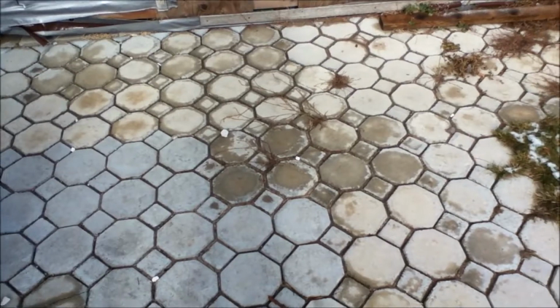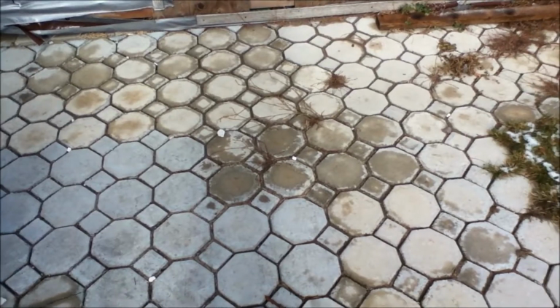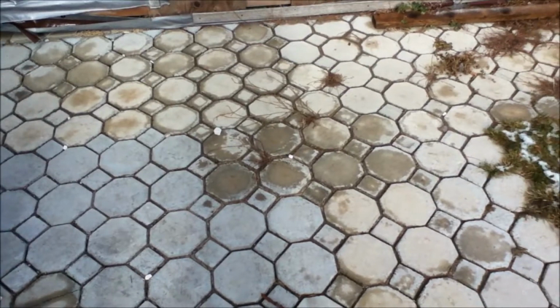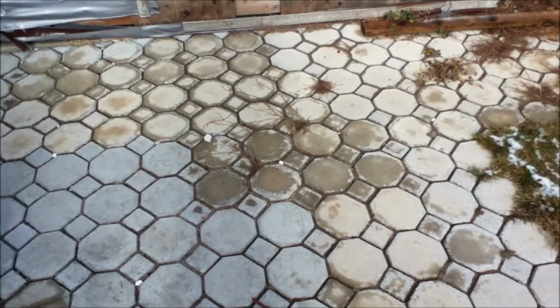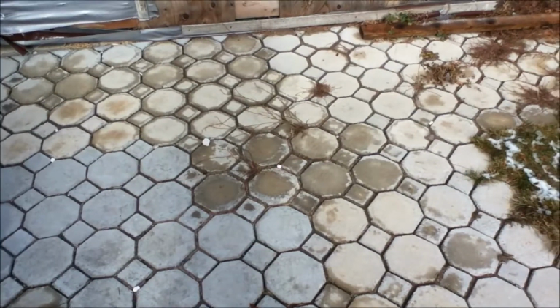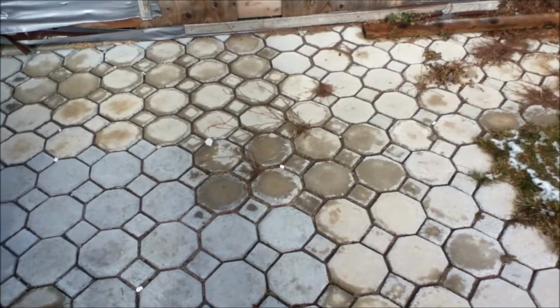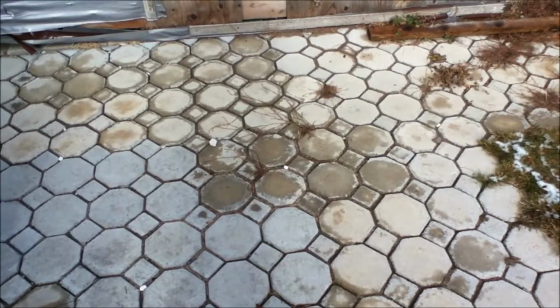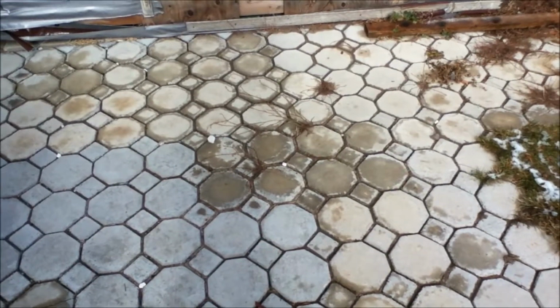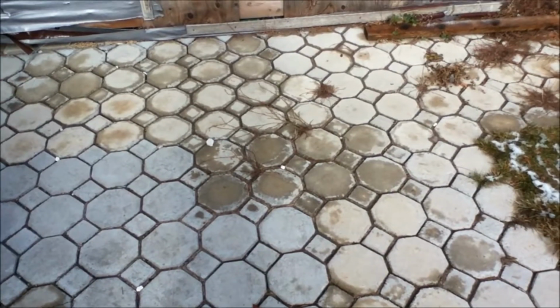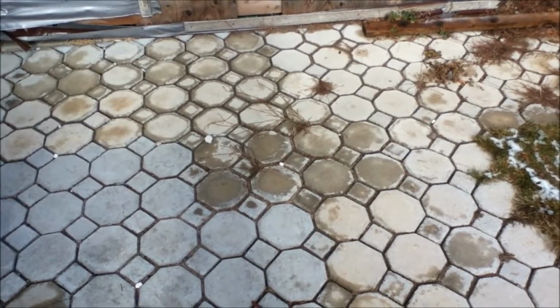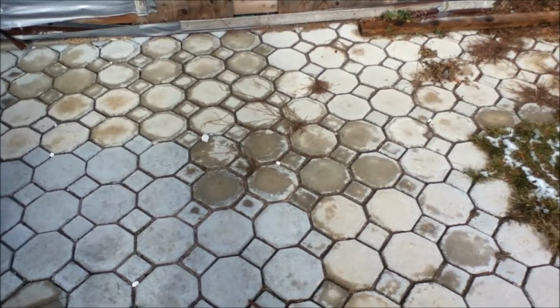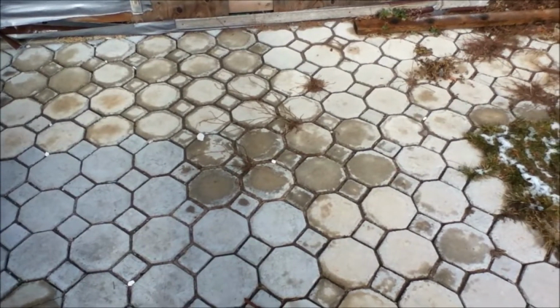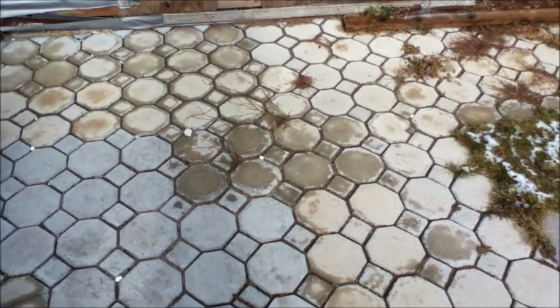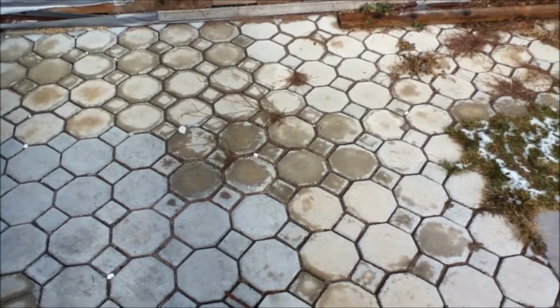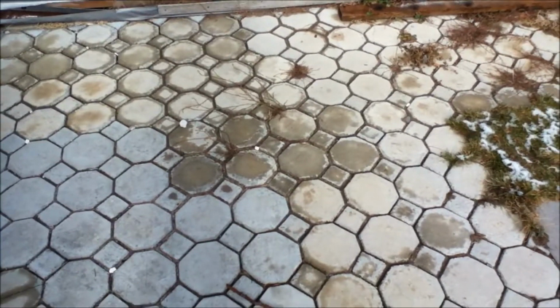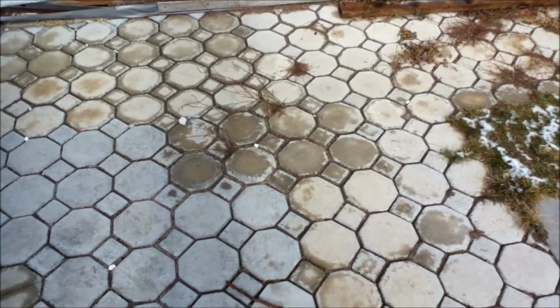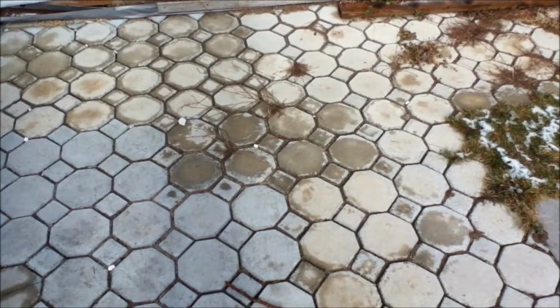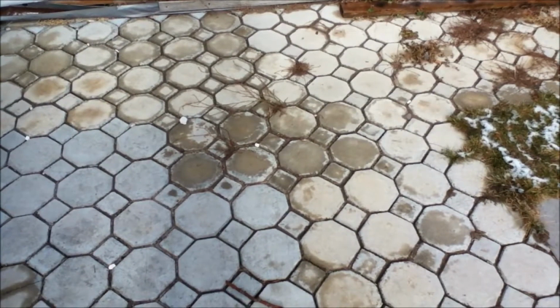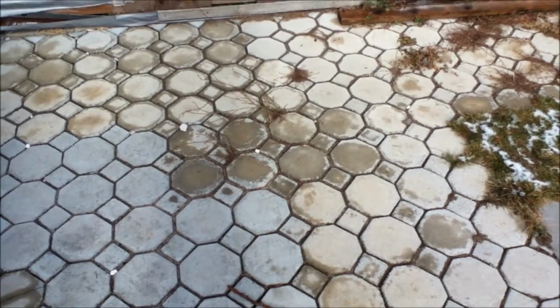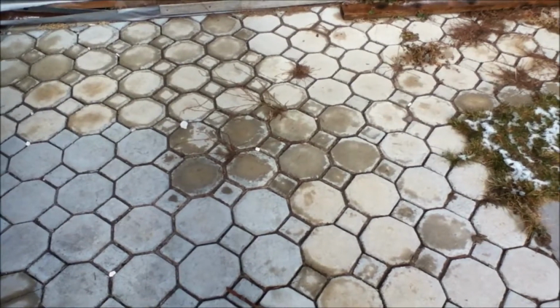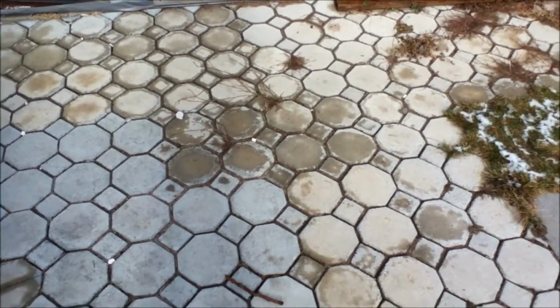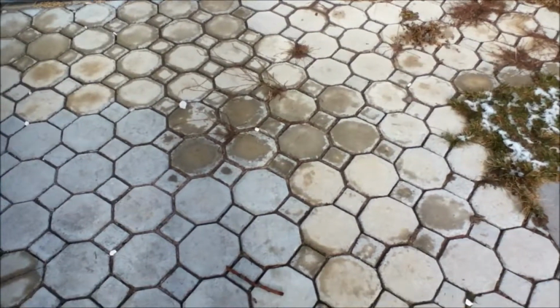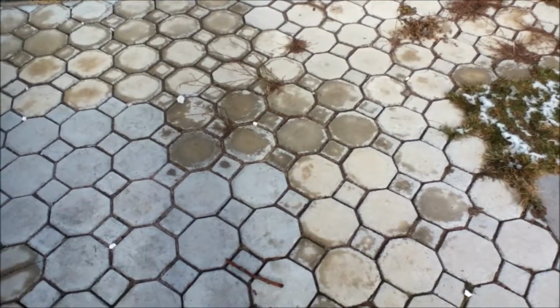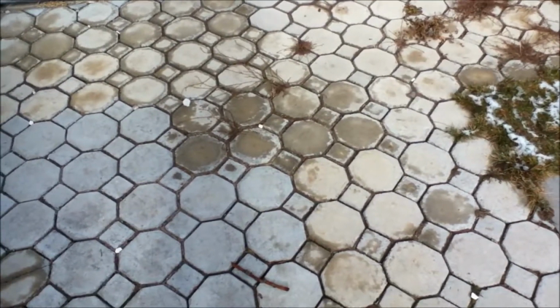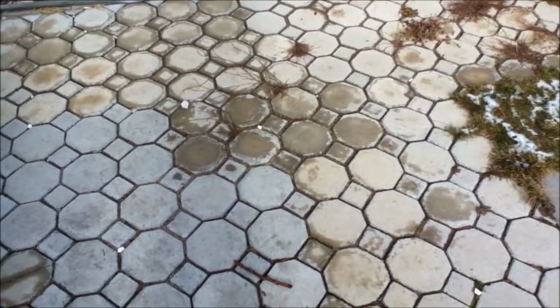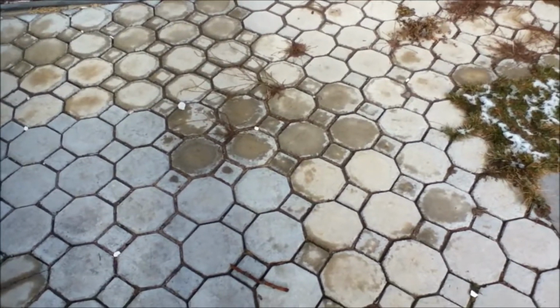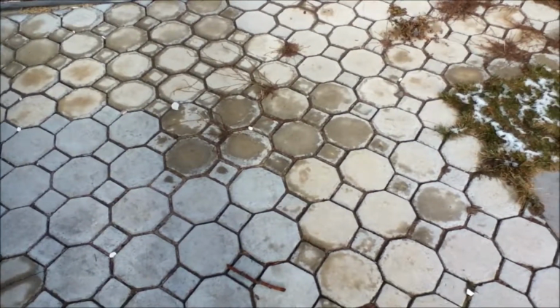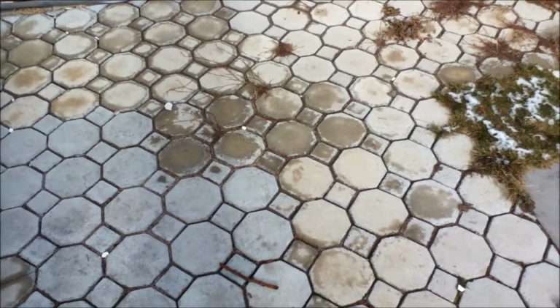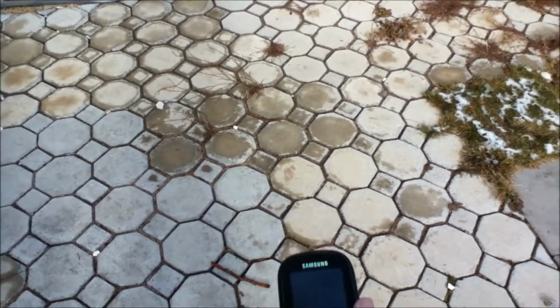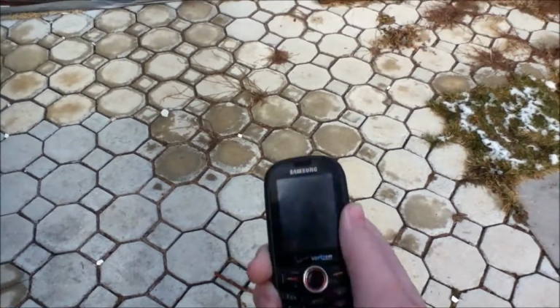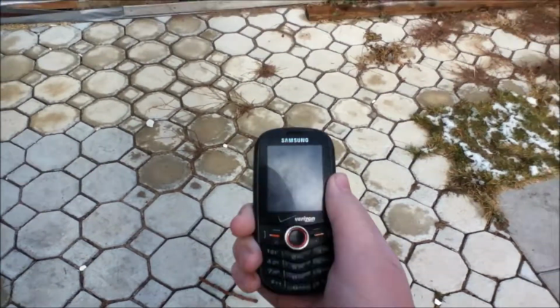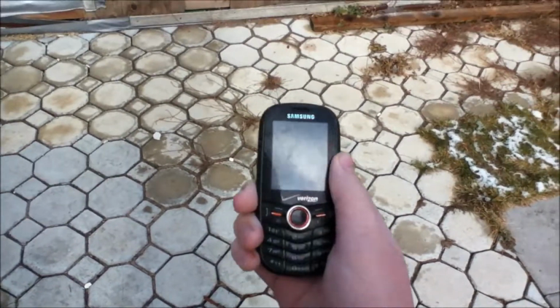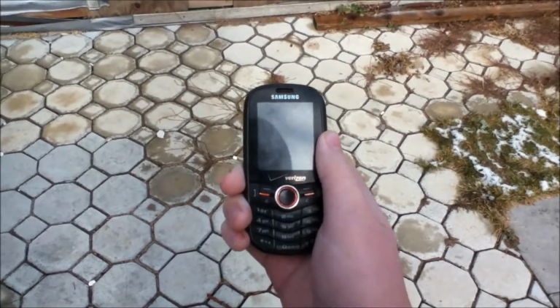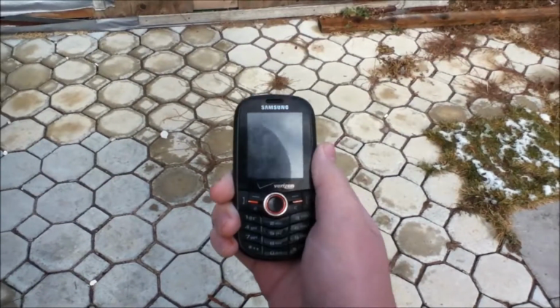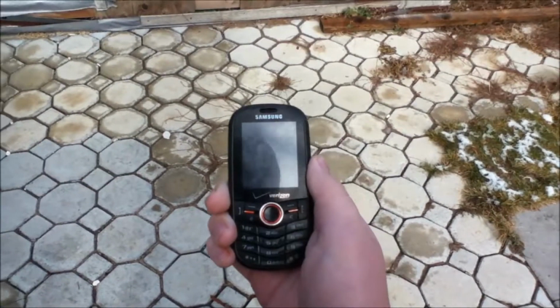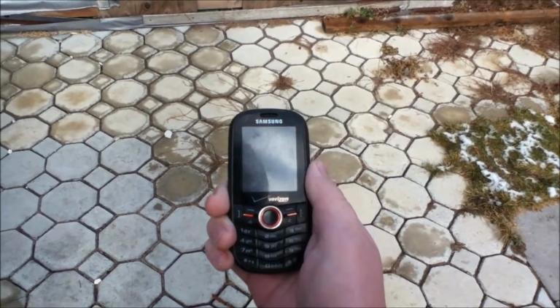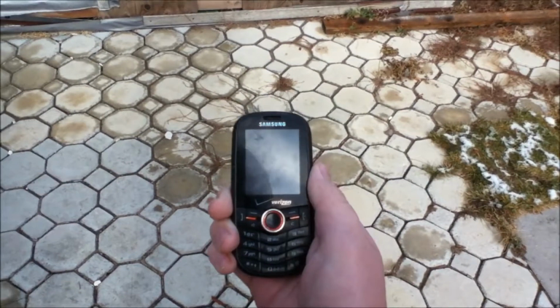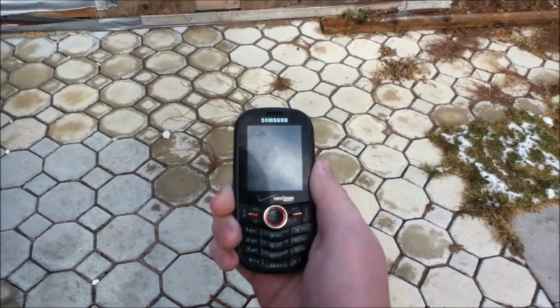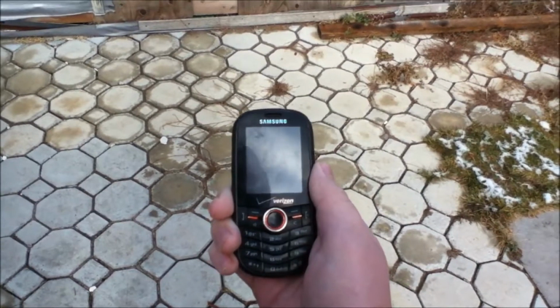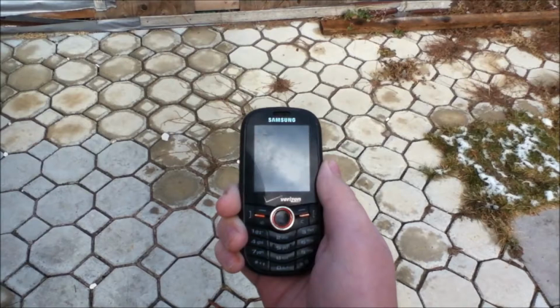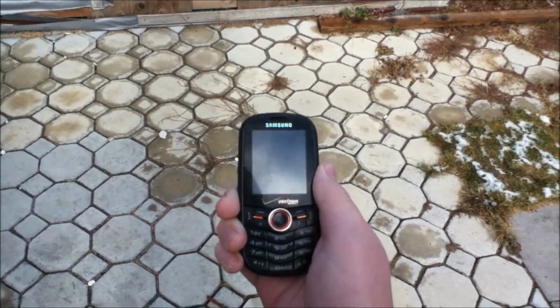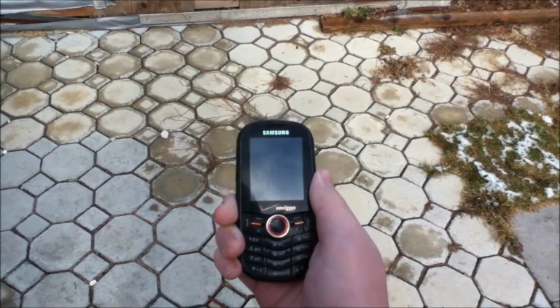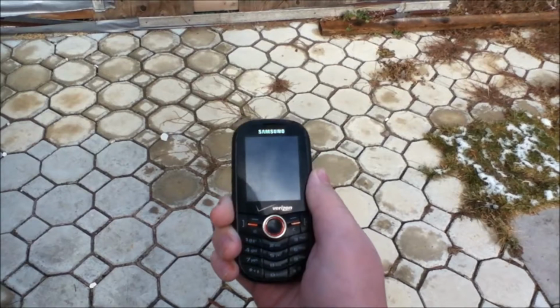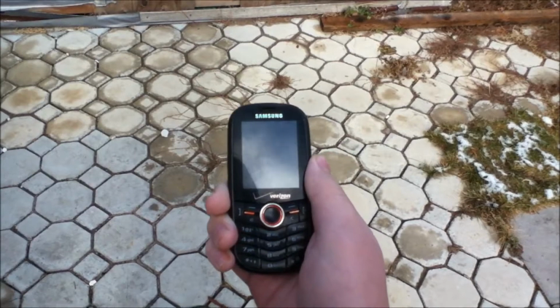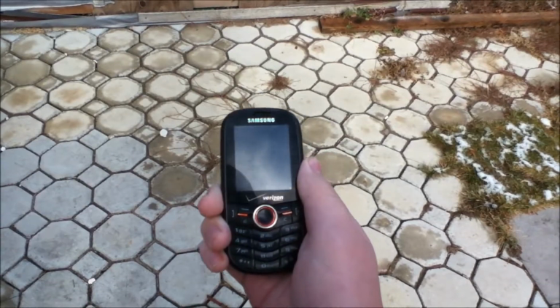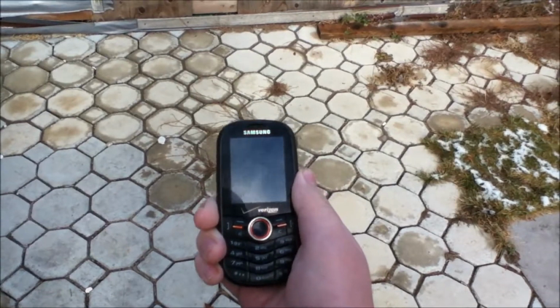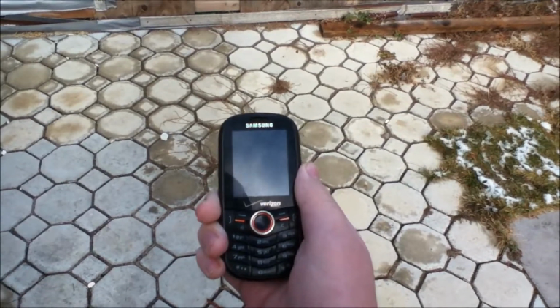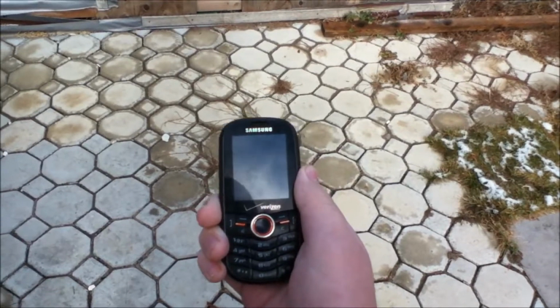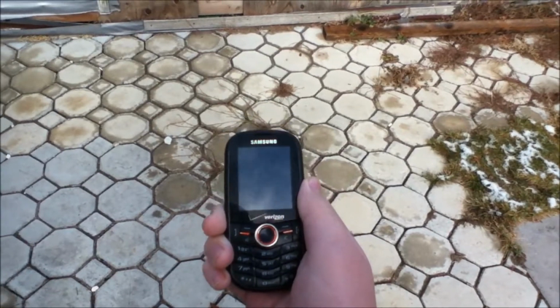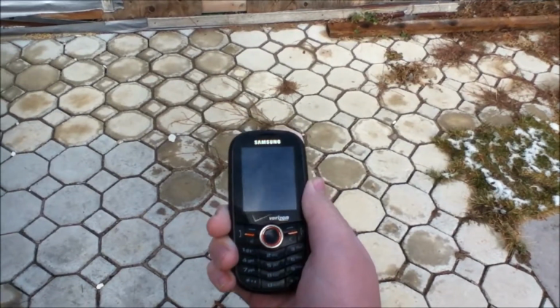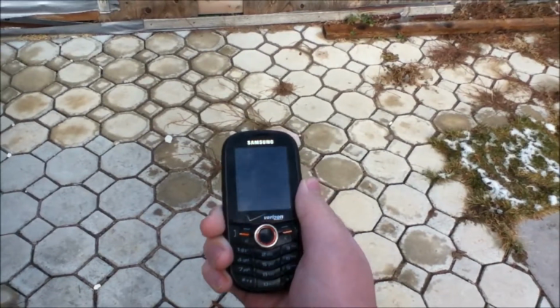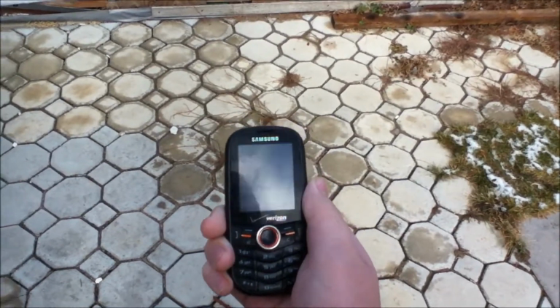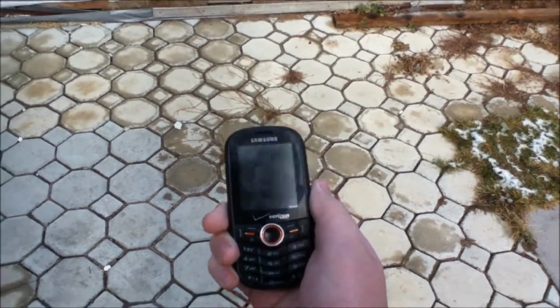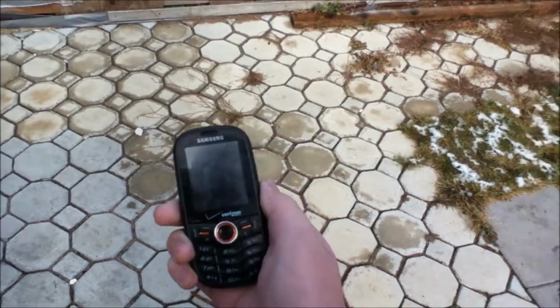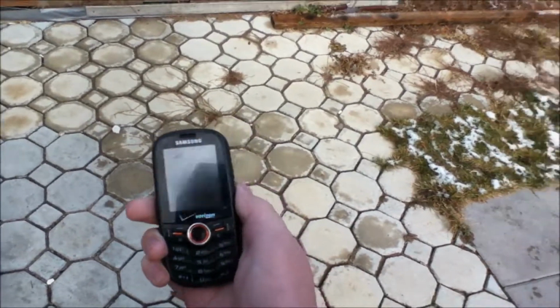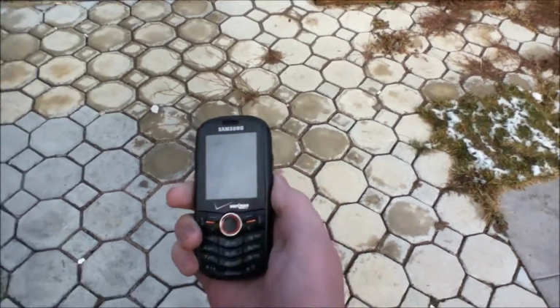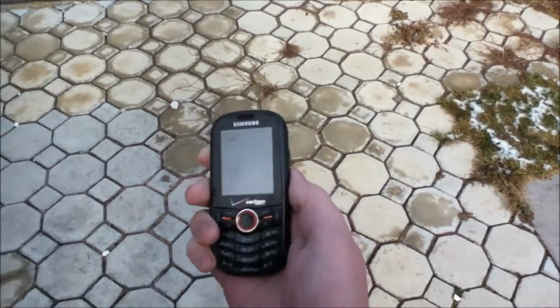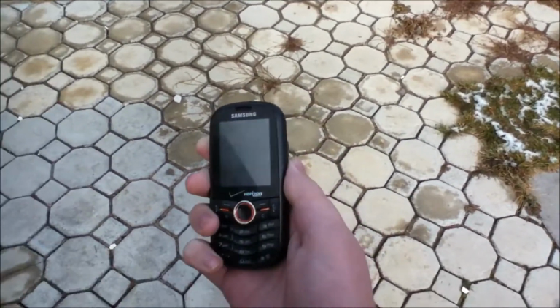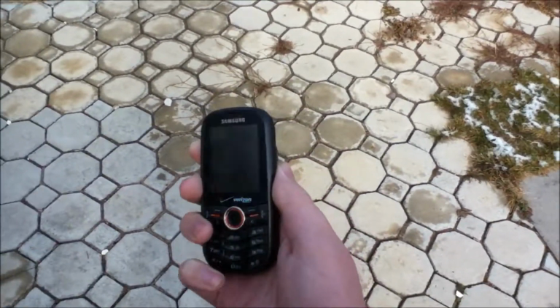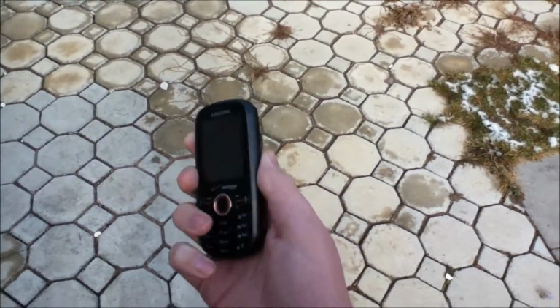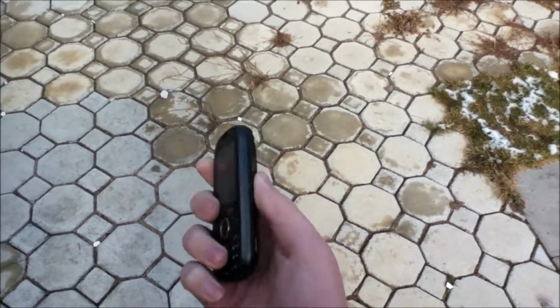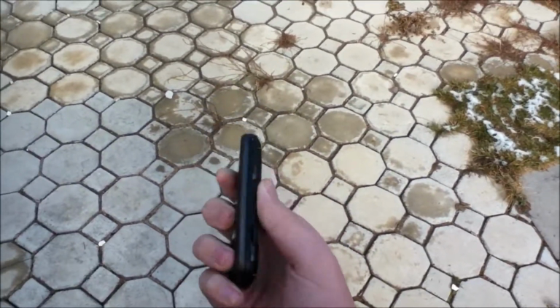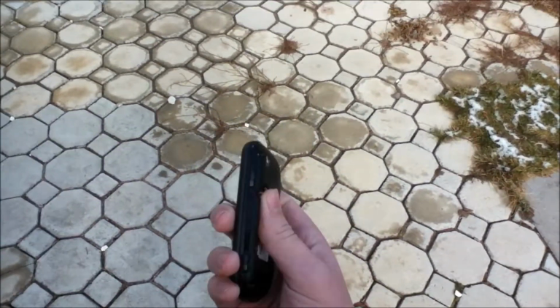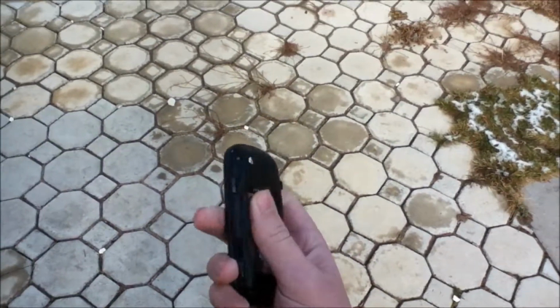What is up everybody? It is a three gram repair and today I'm going to show you how to fix your cell phone of water damage.